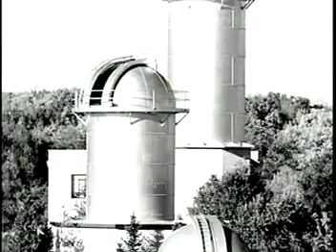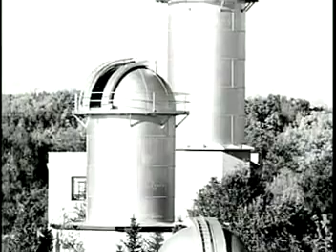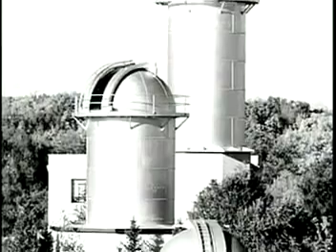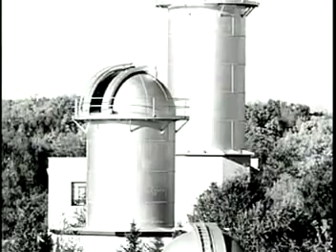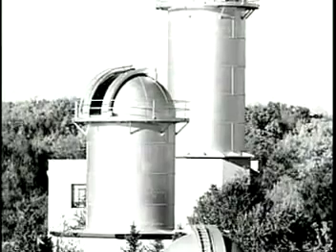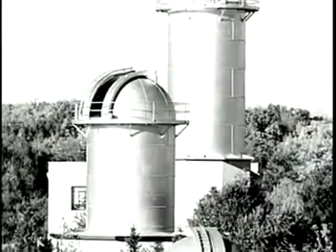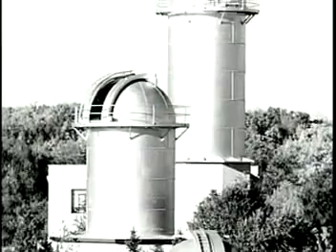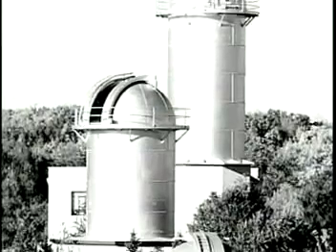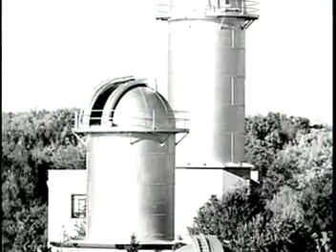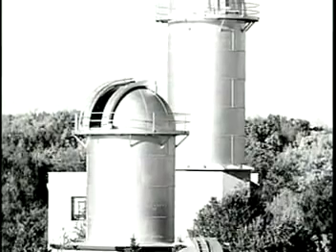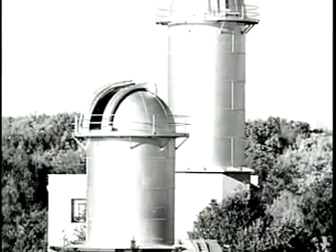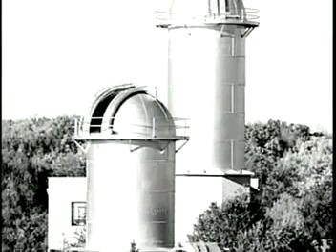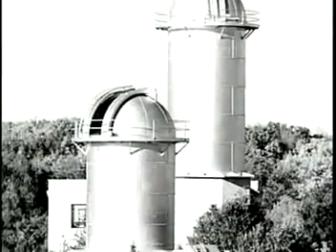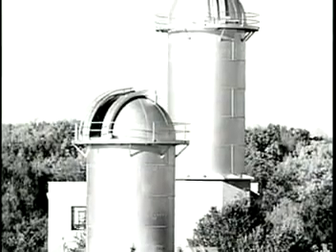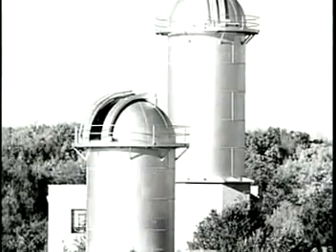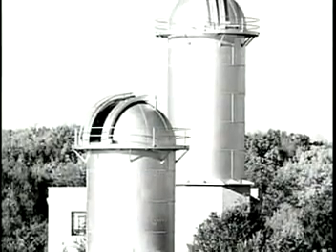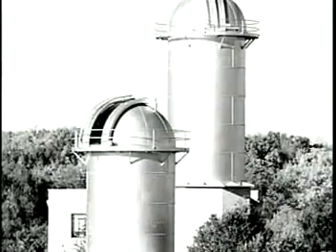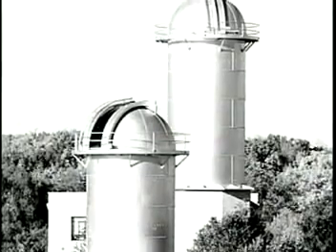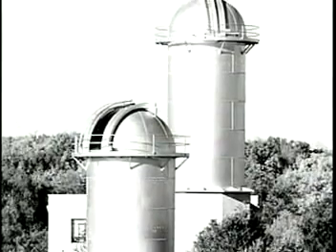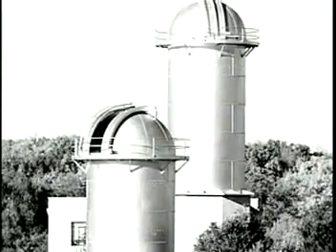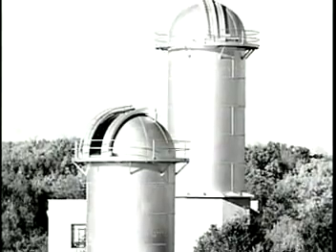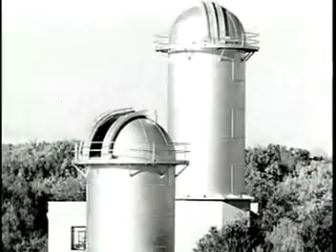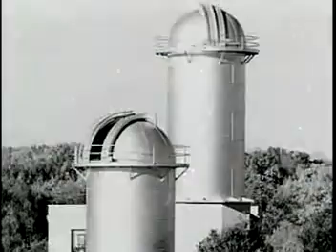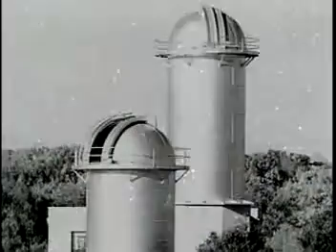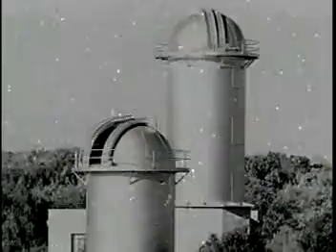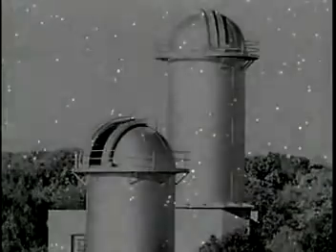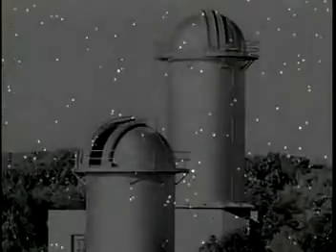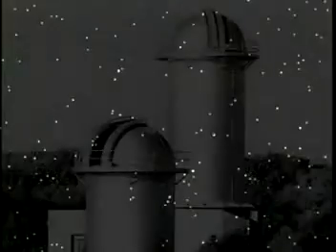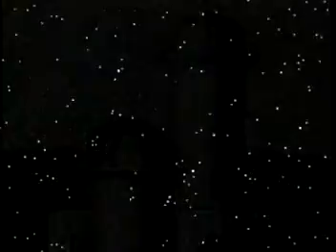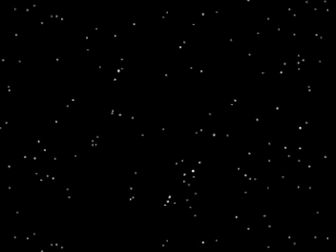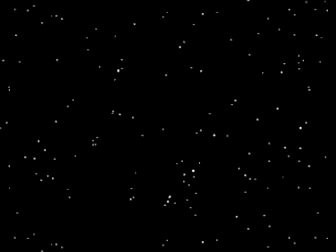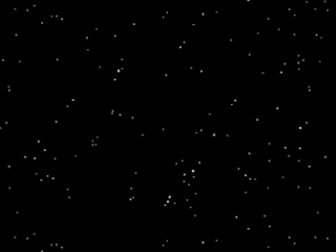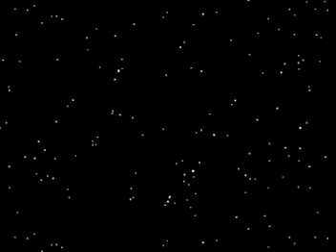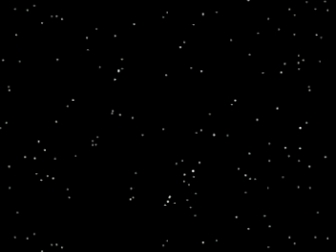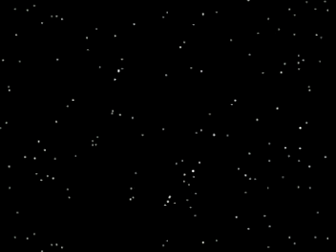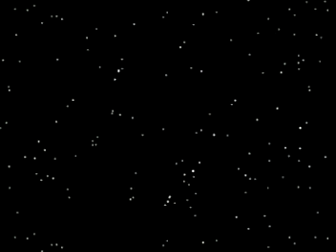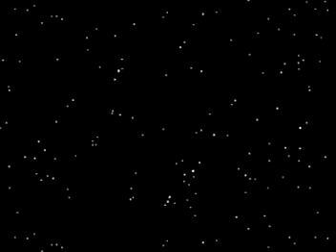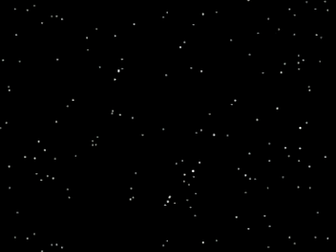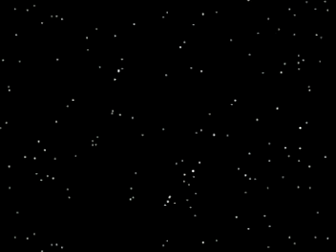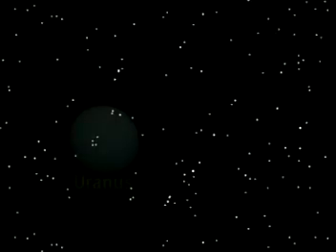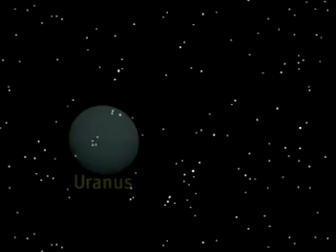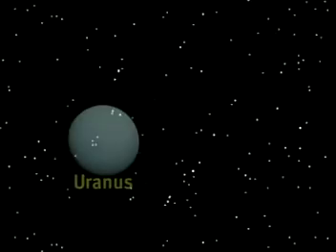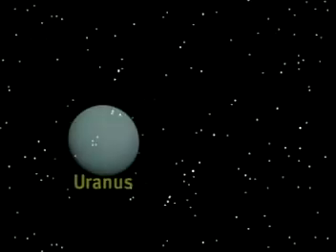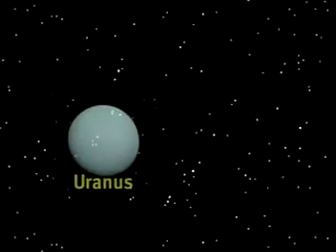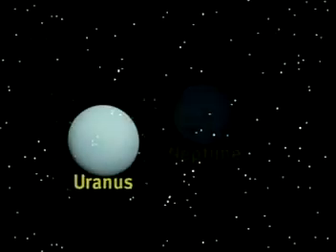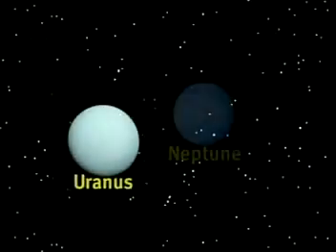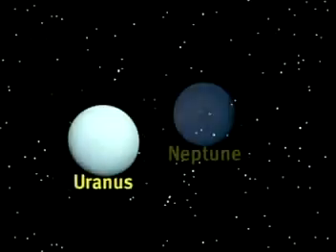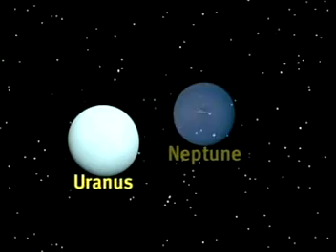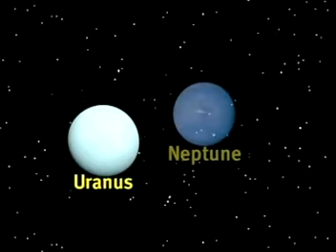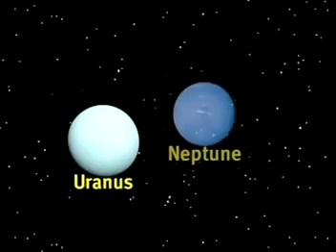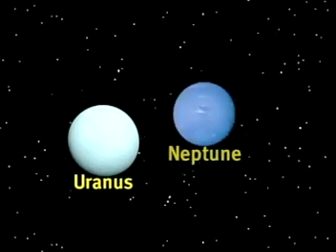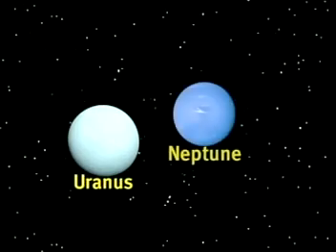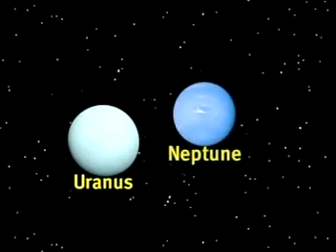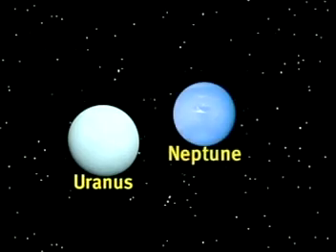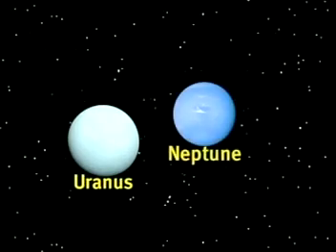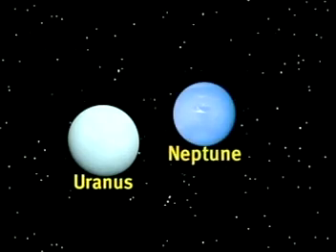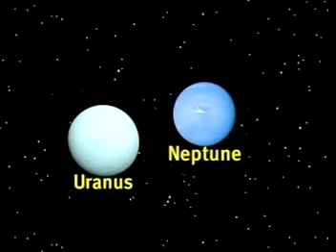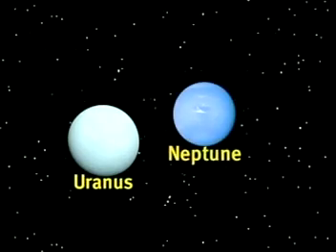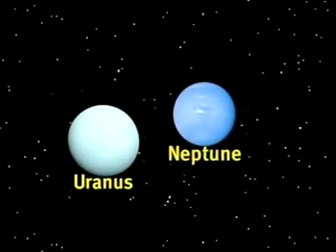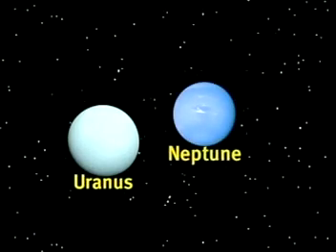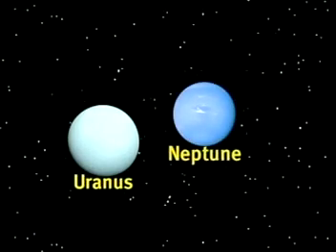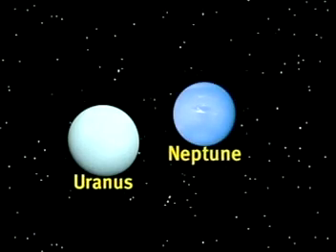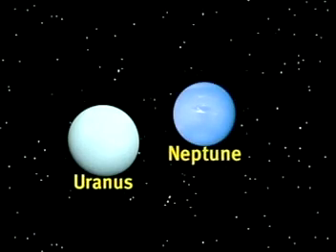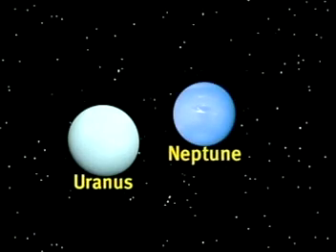Other planets were added to our family. The green planets, Uranus and Neptune, were spotted out beyond Saturn.